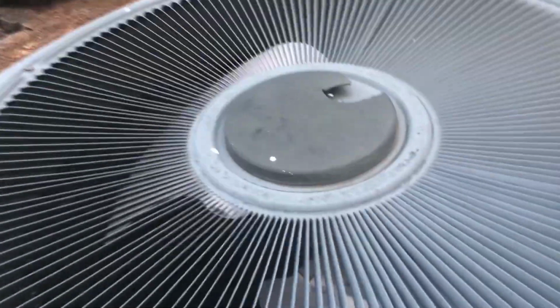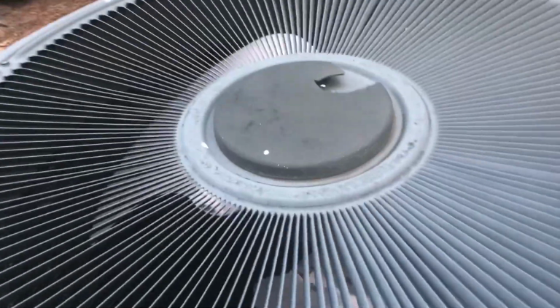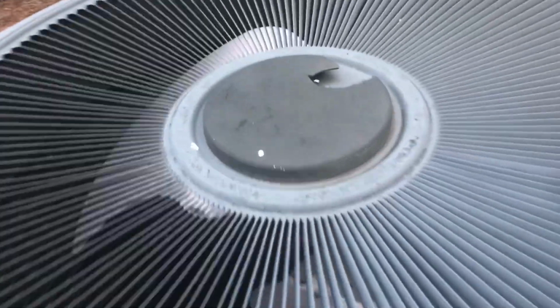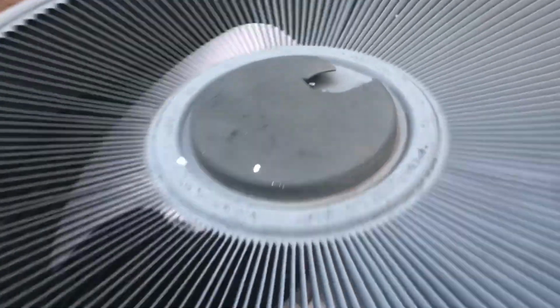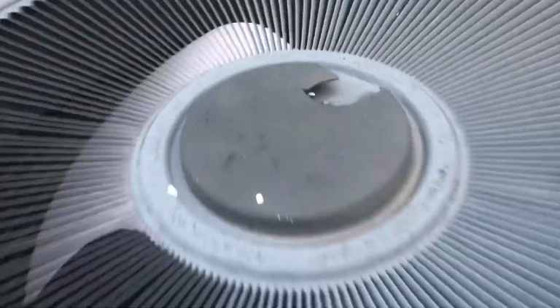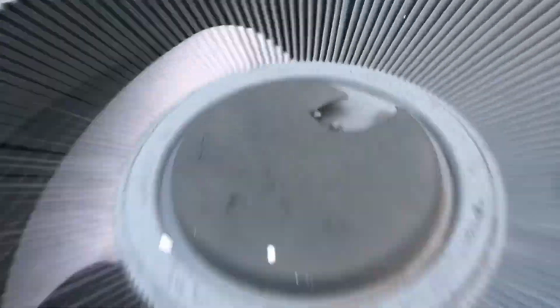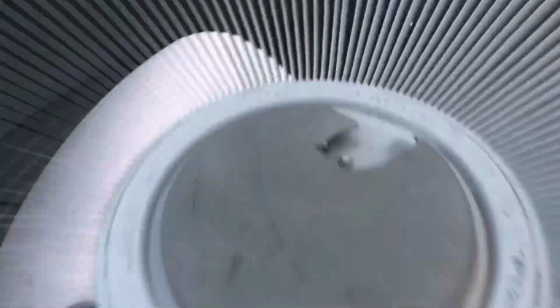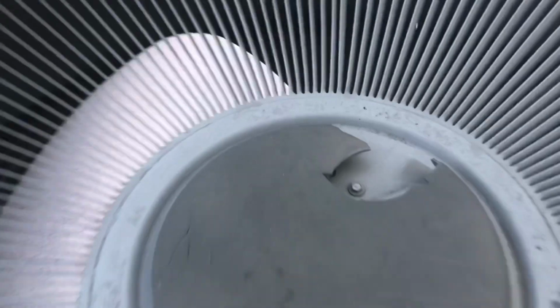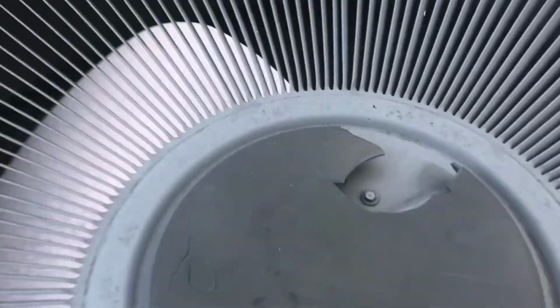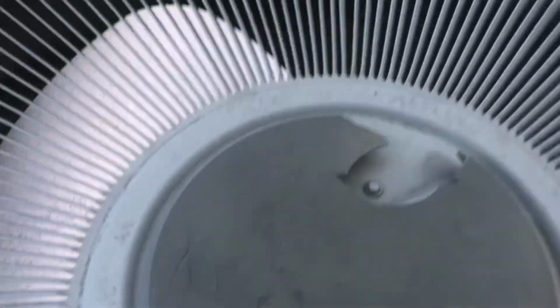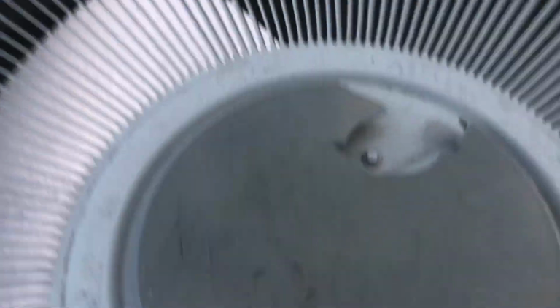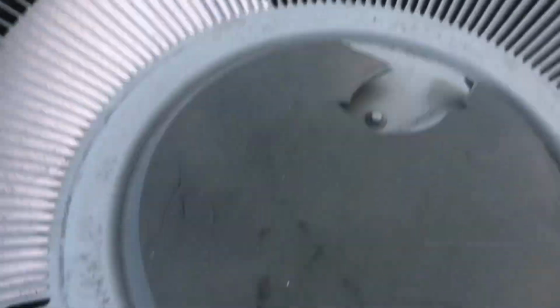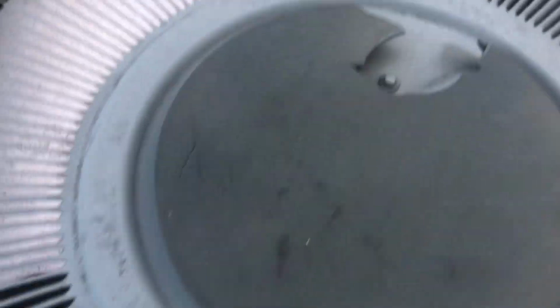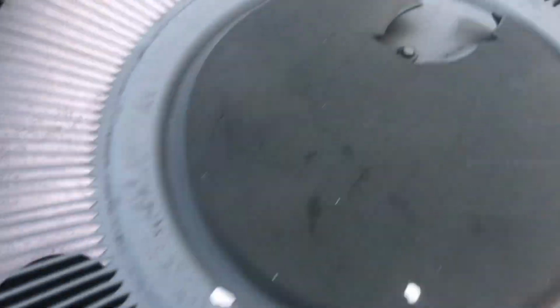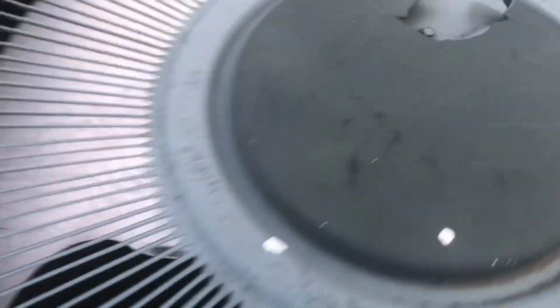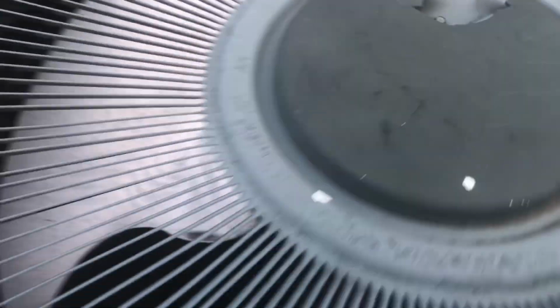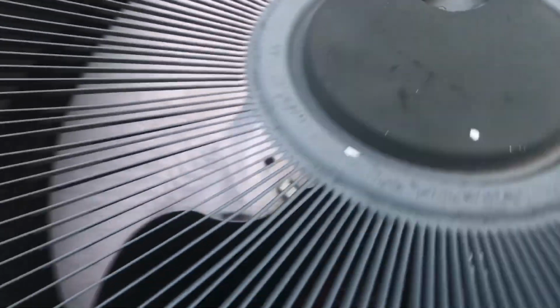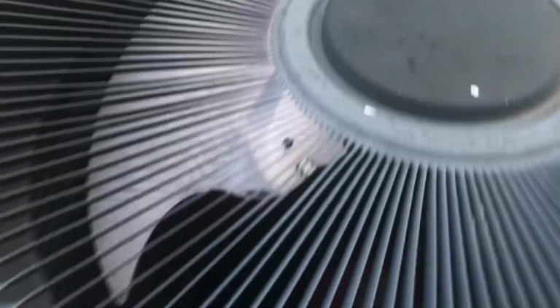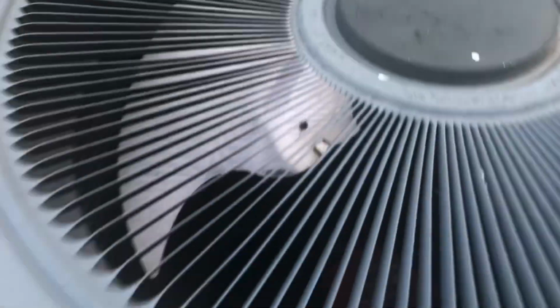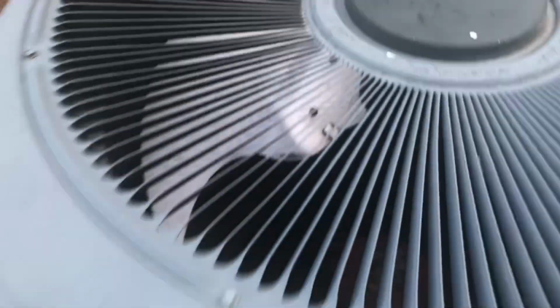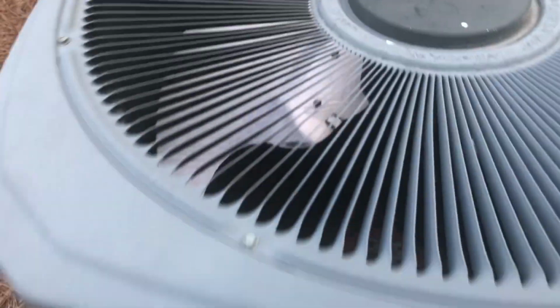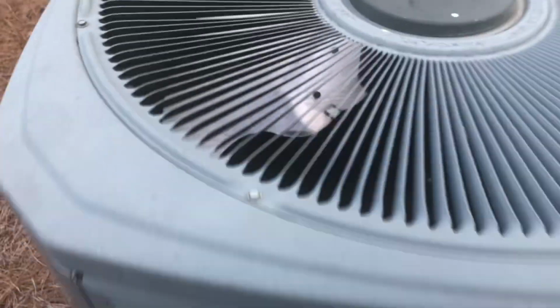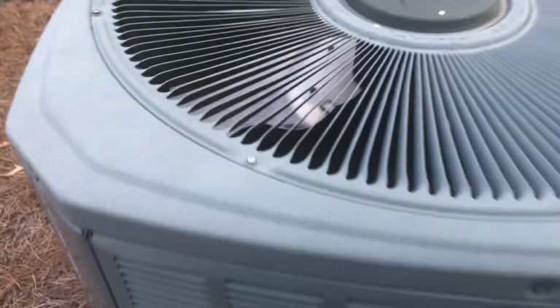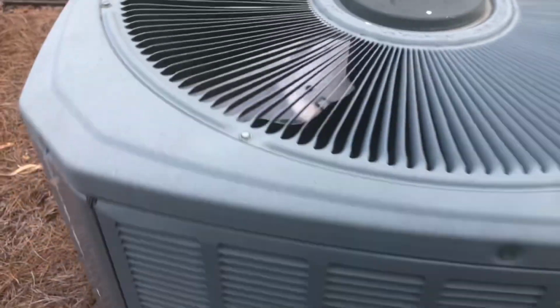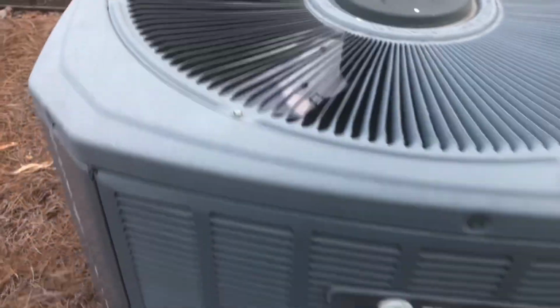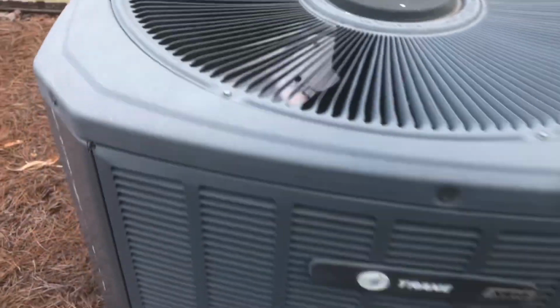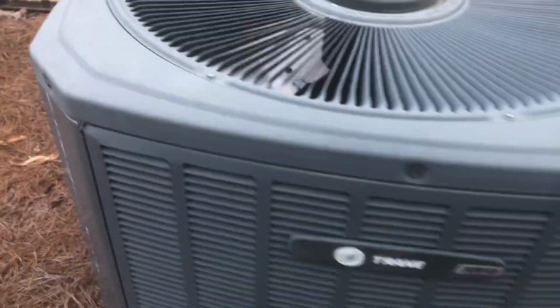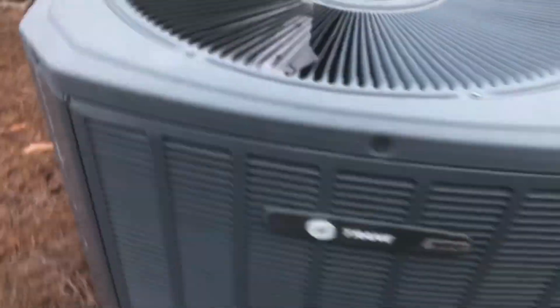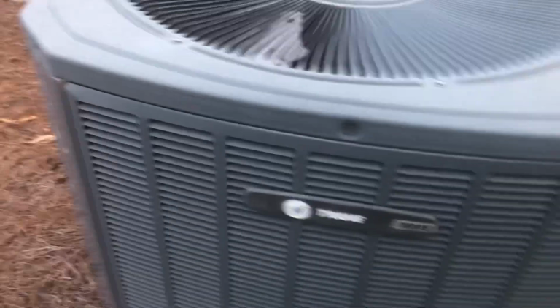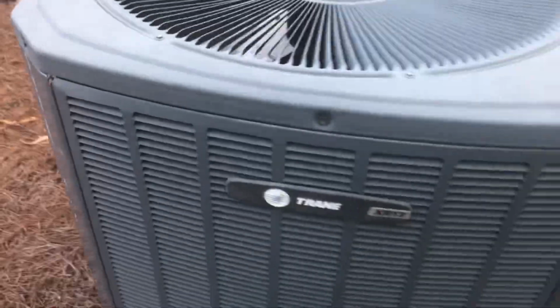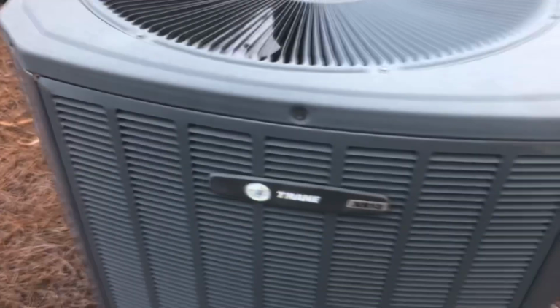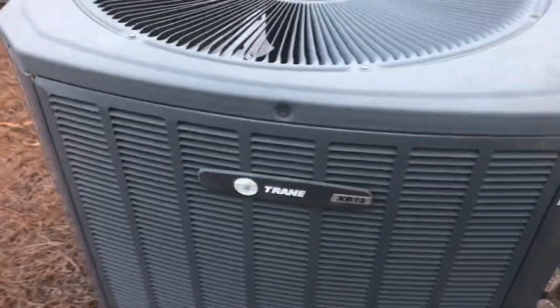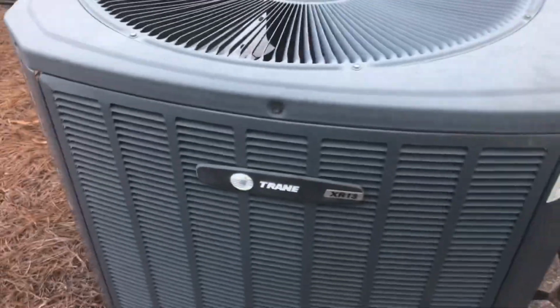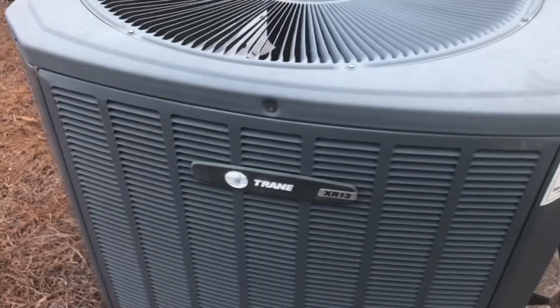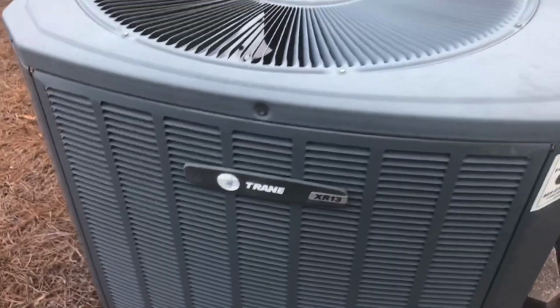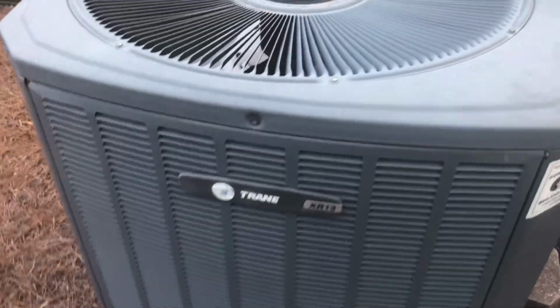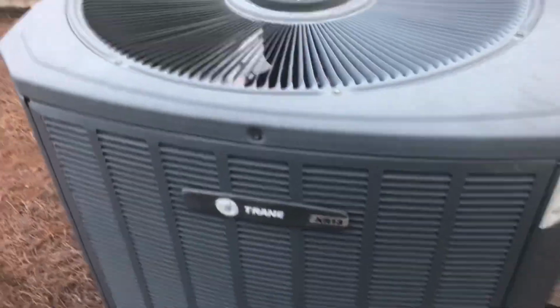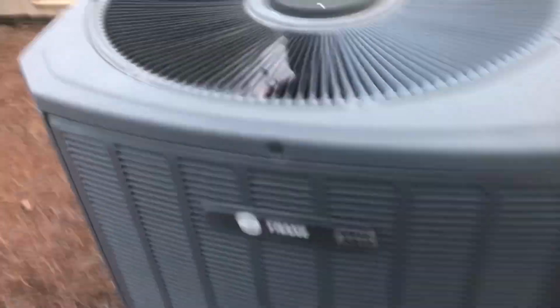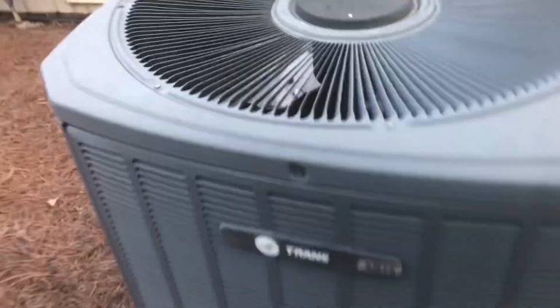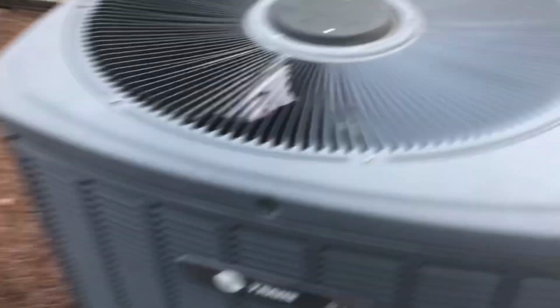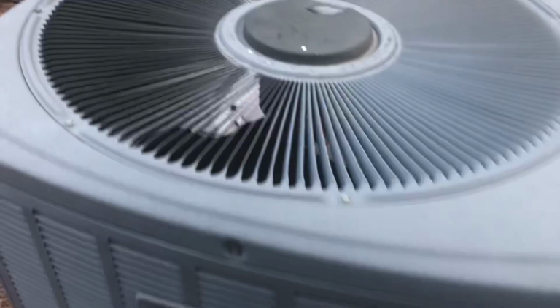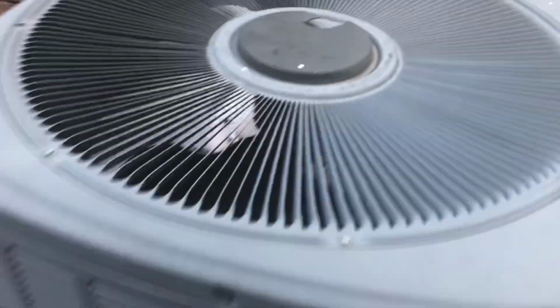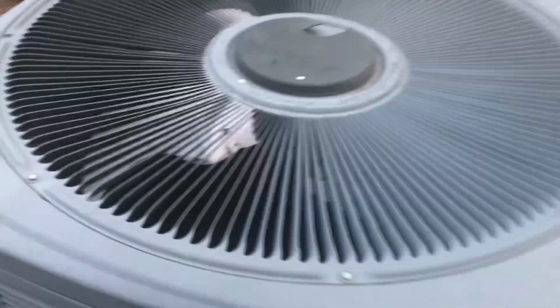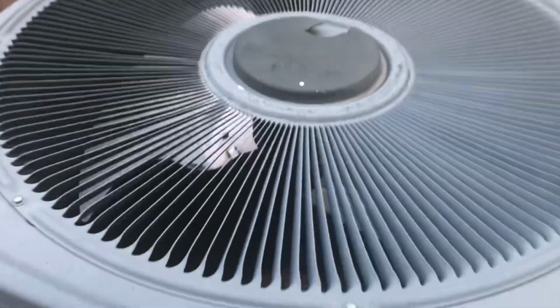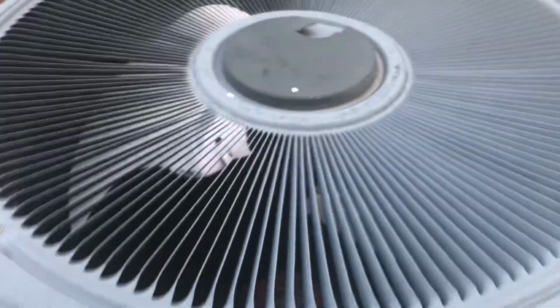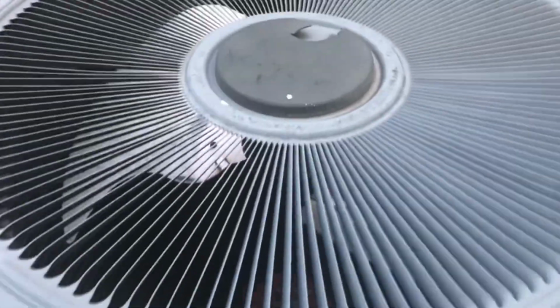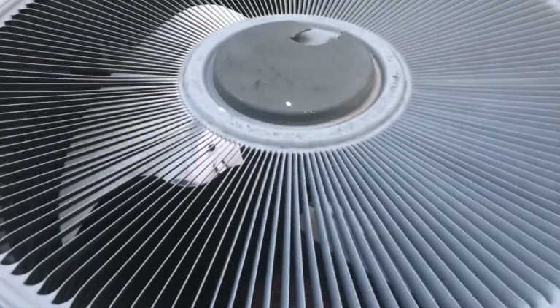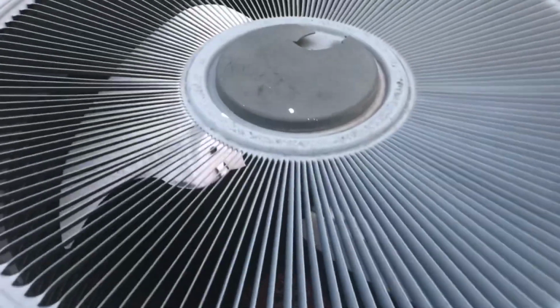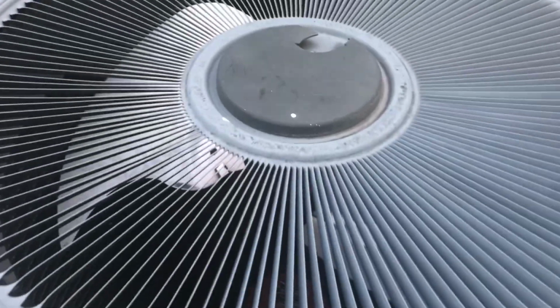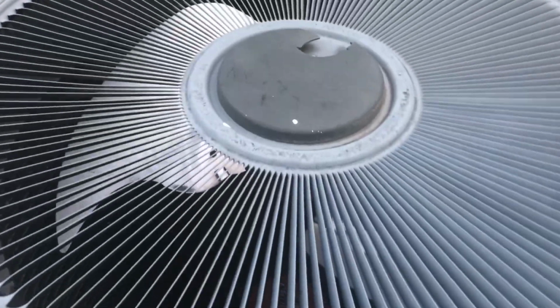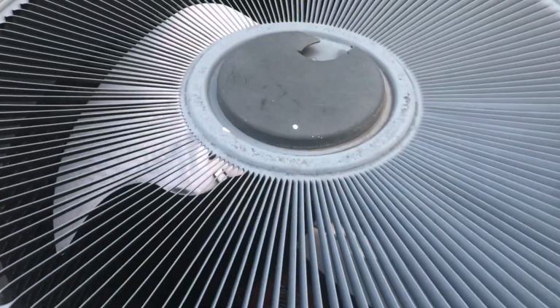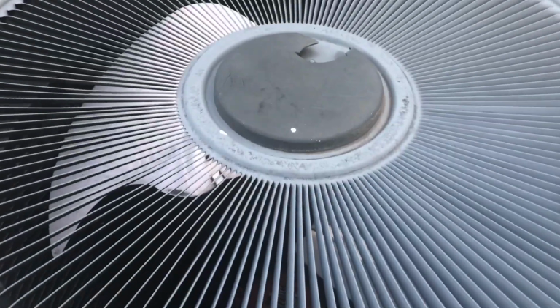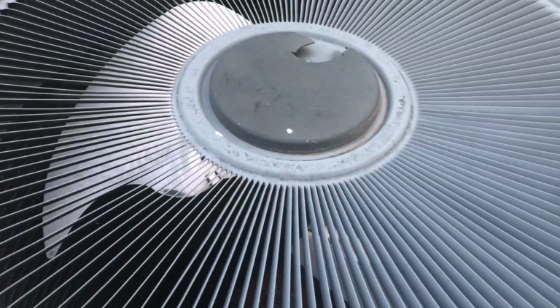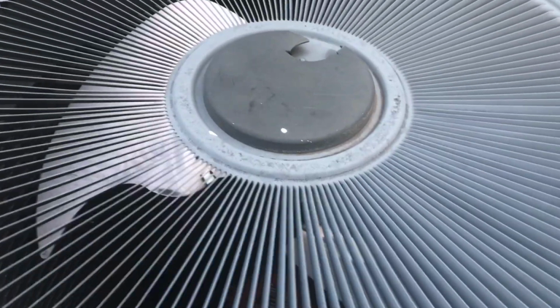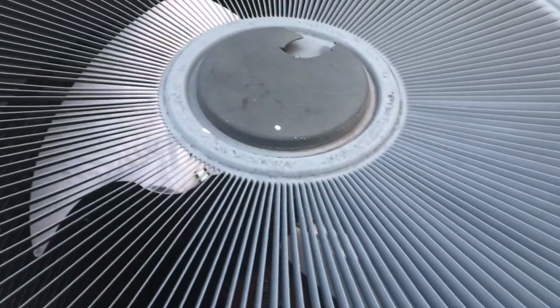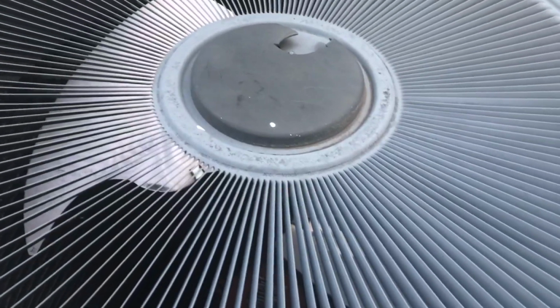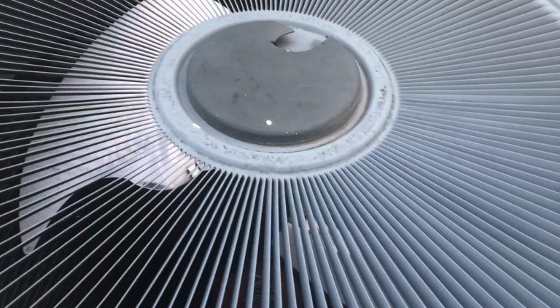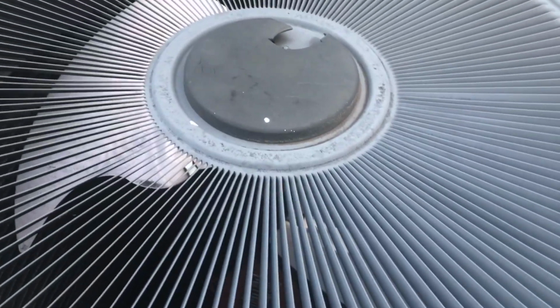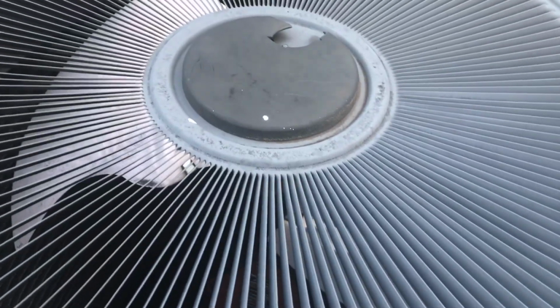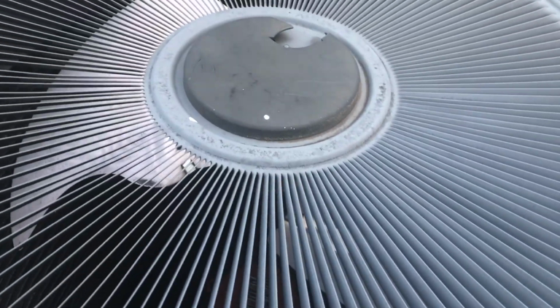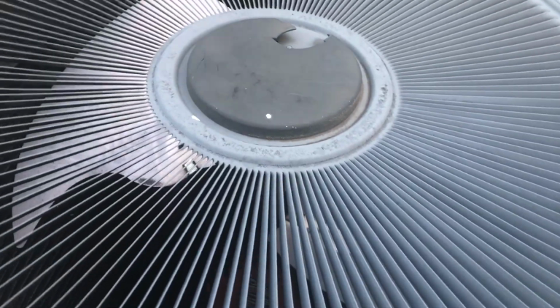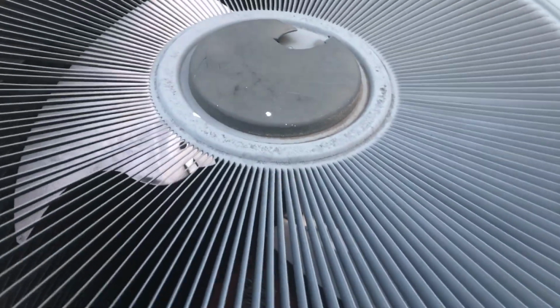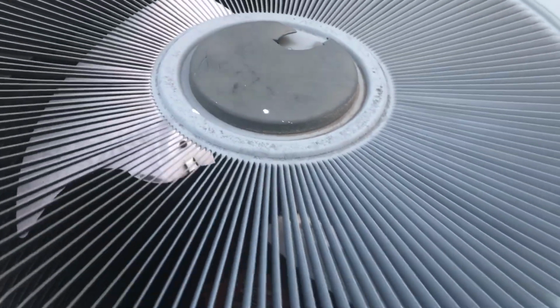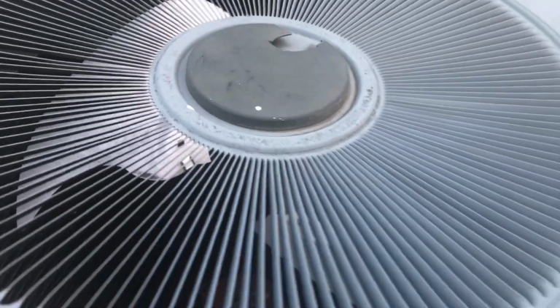The top is partially chipped. It has two swept fan blades.